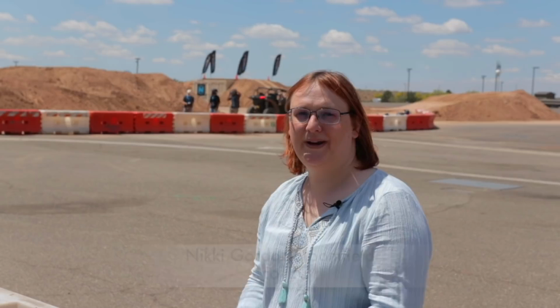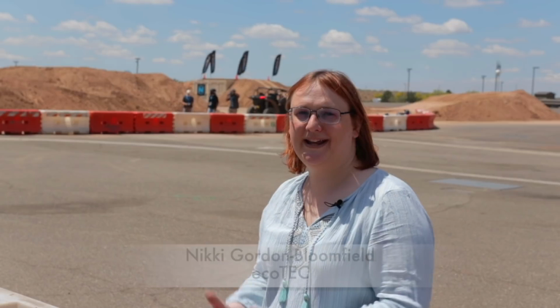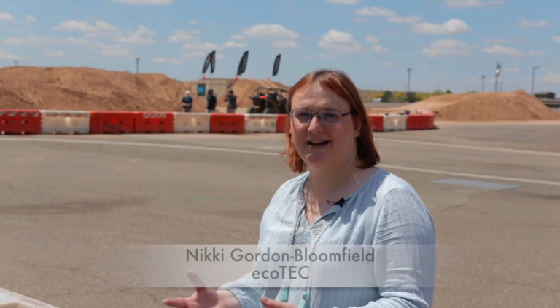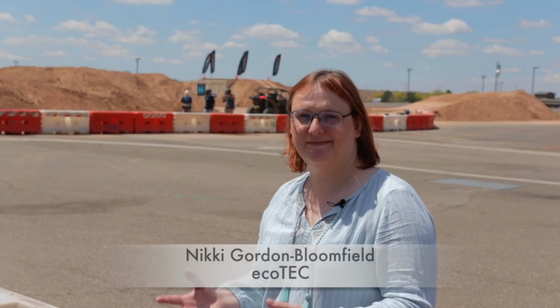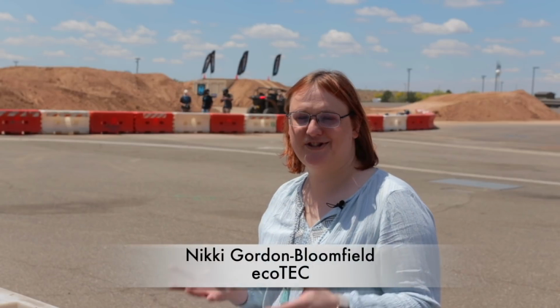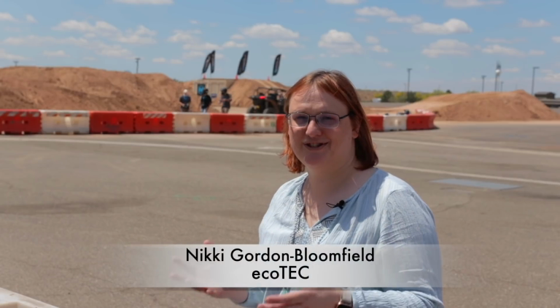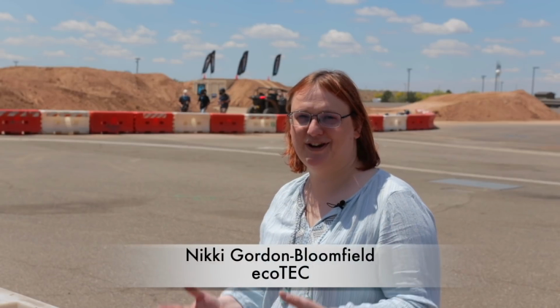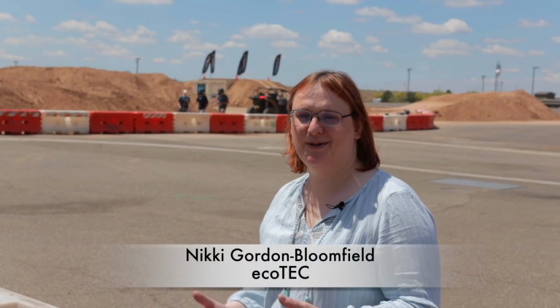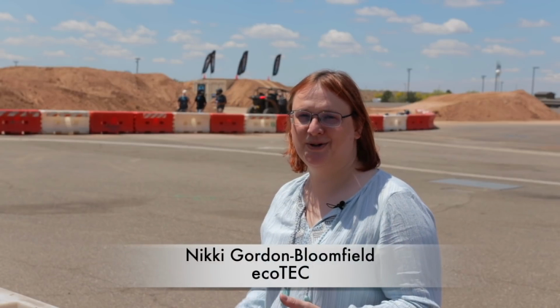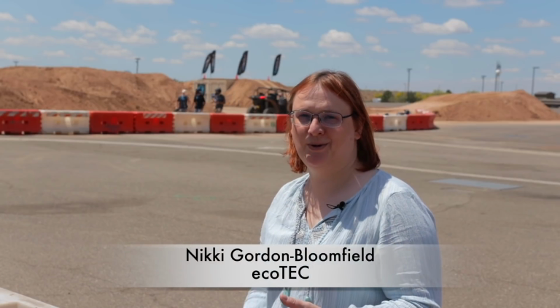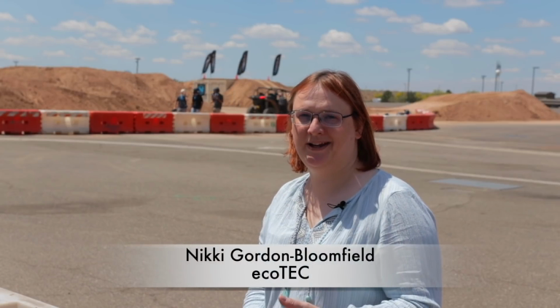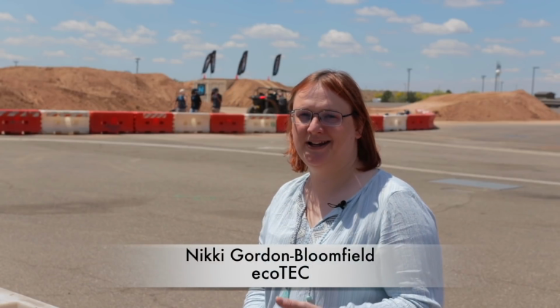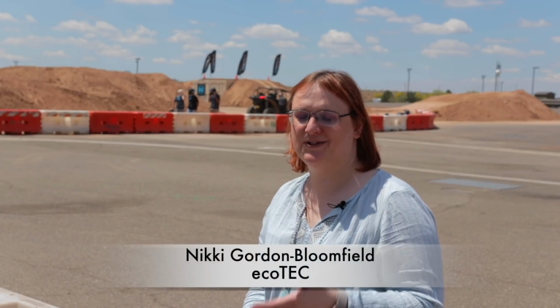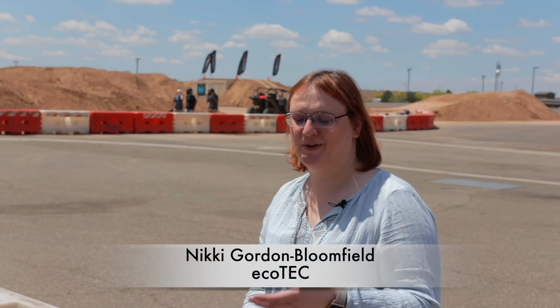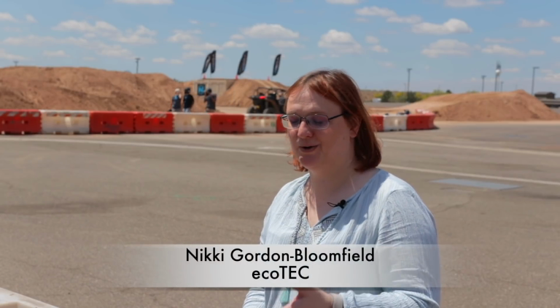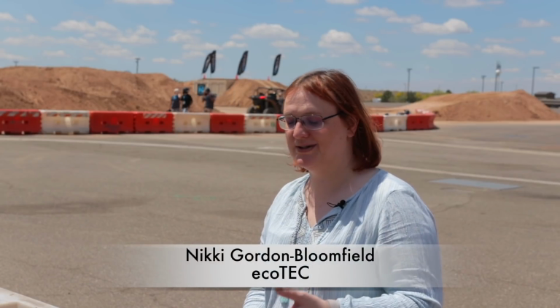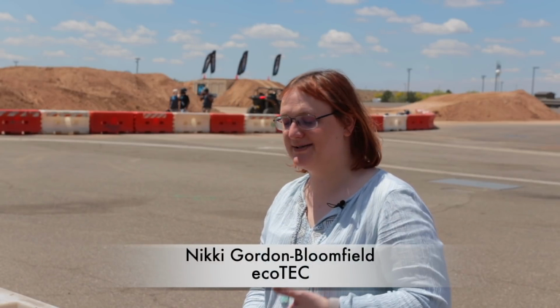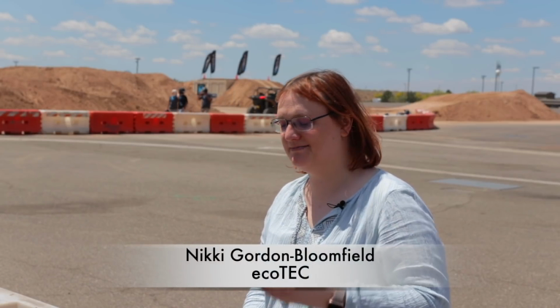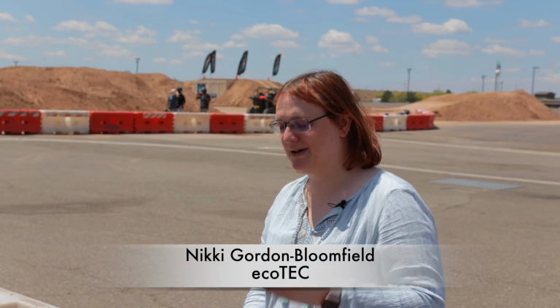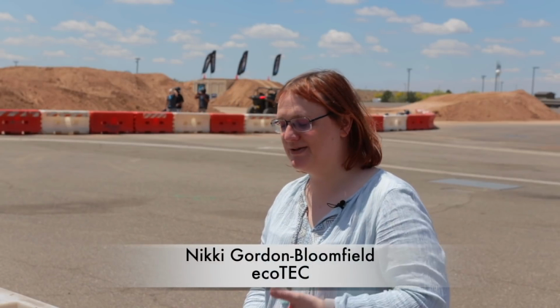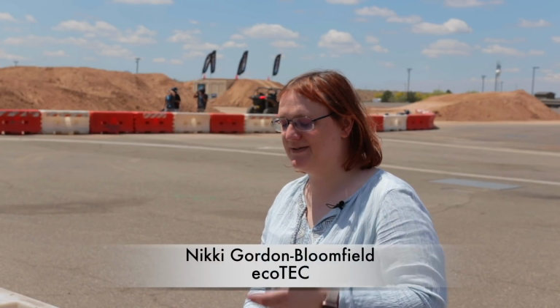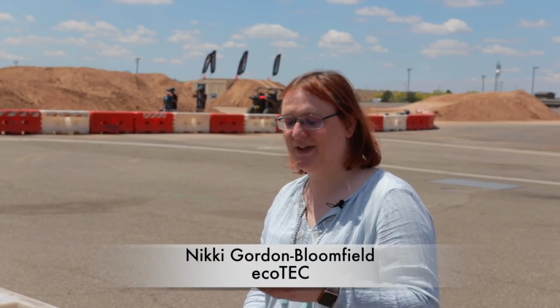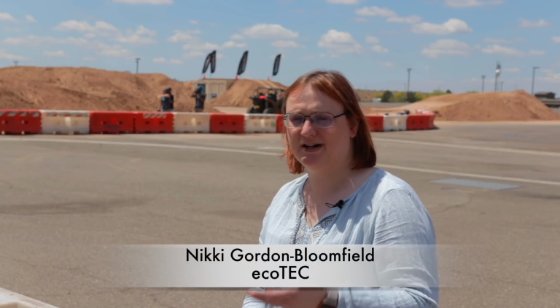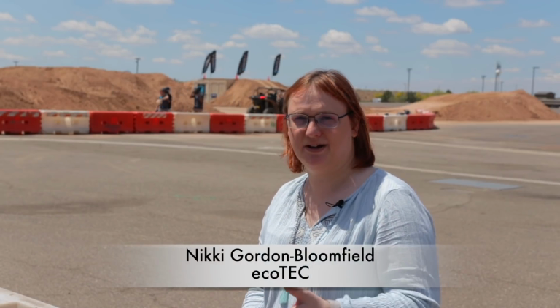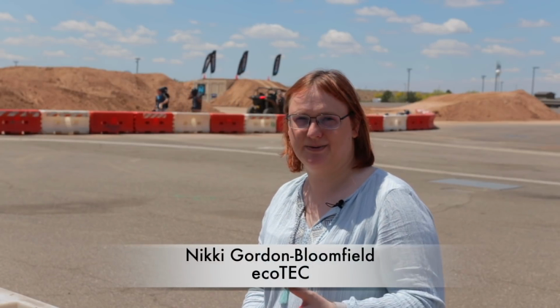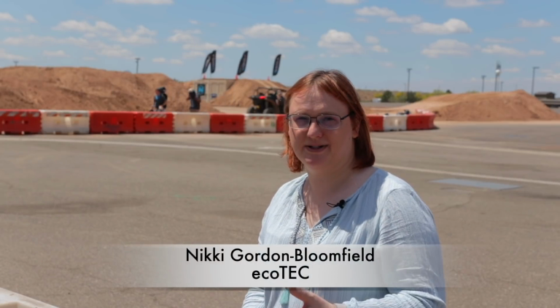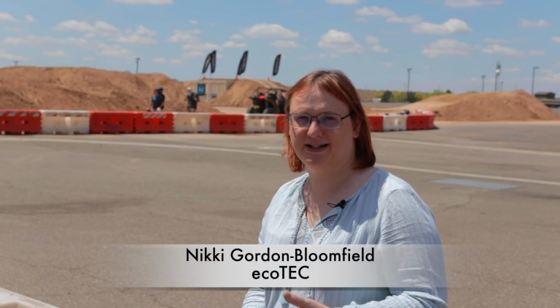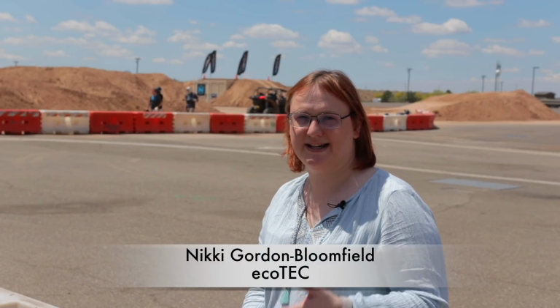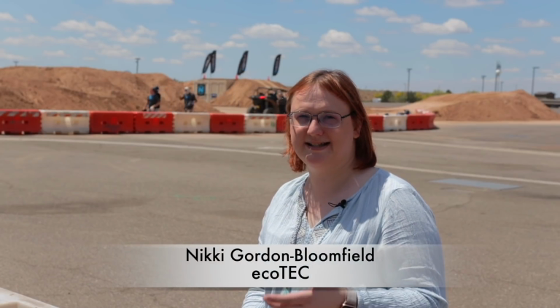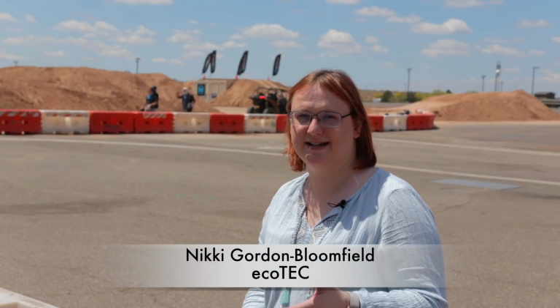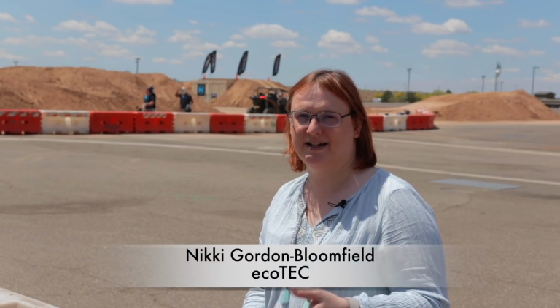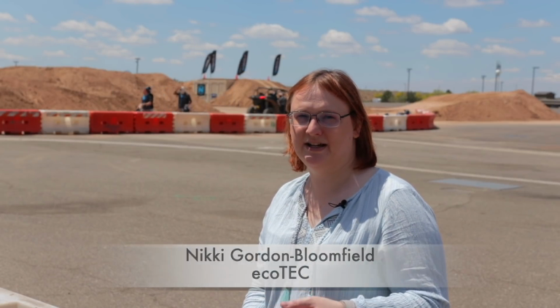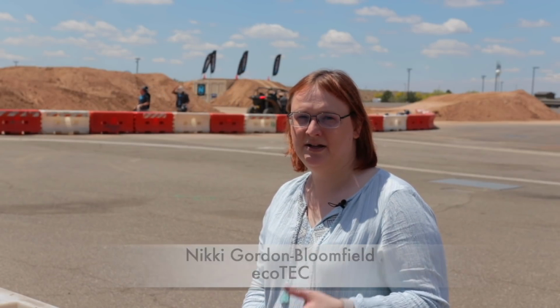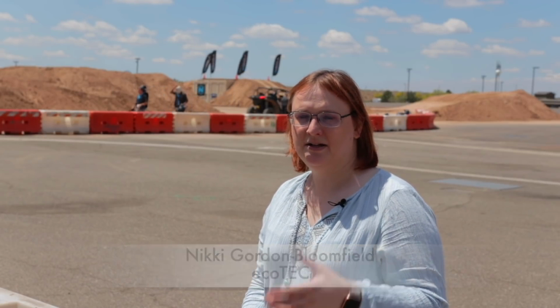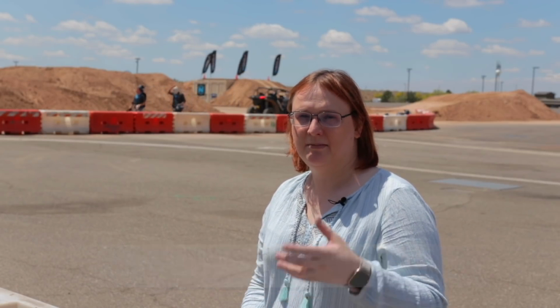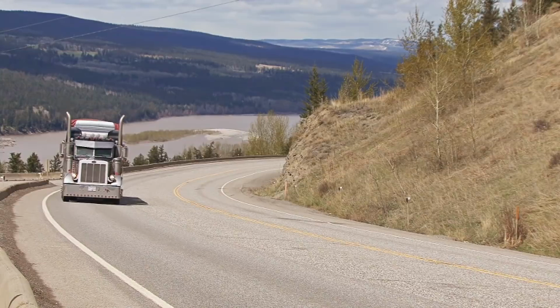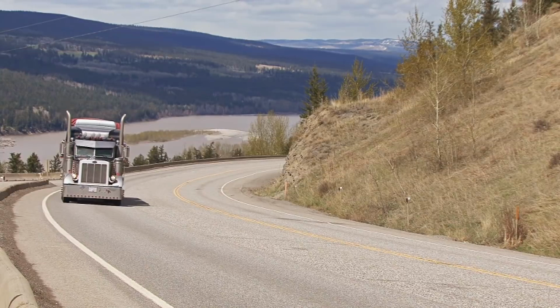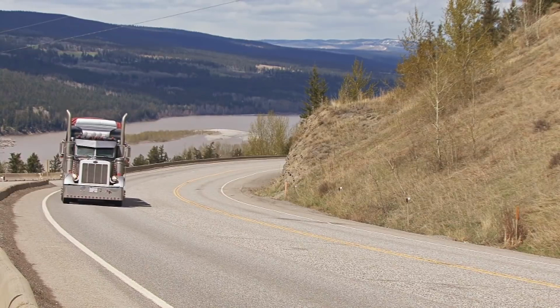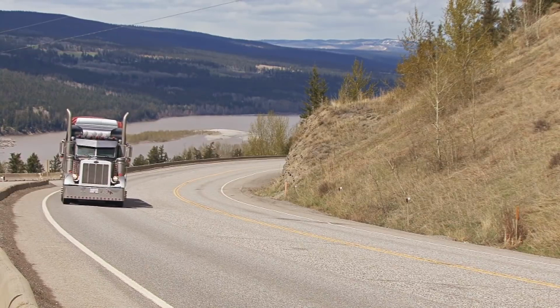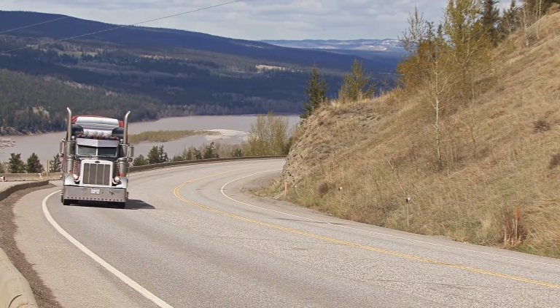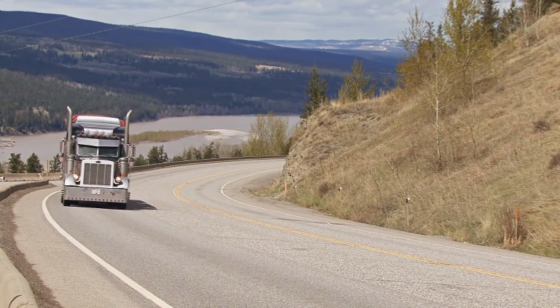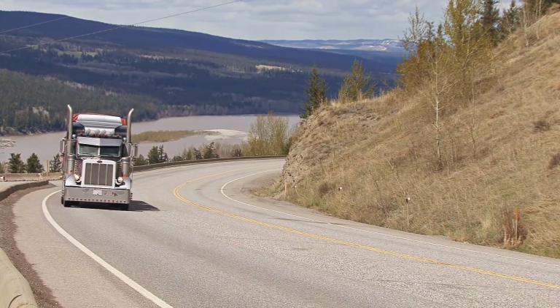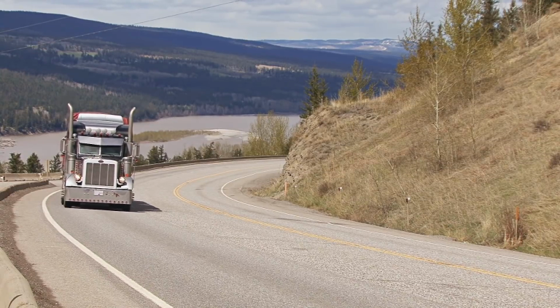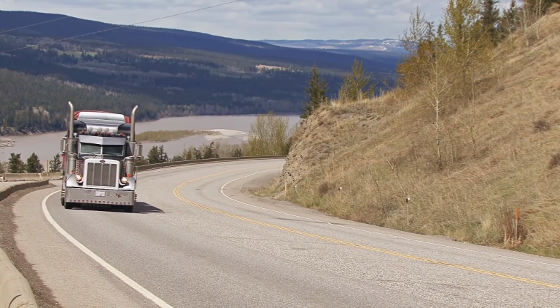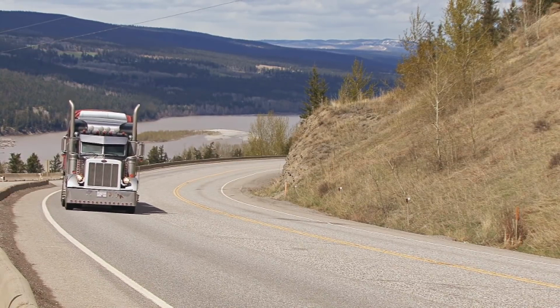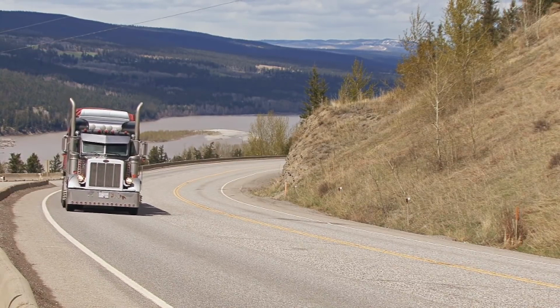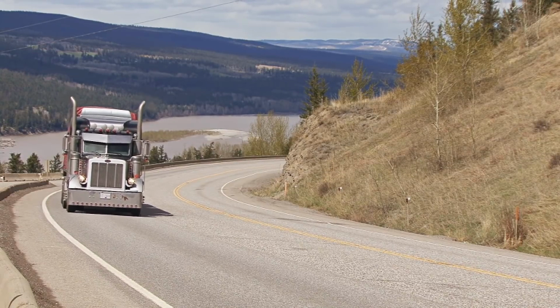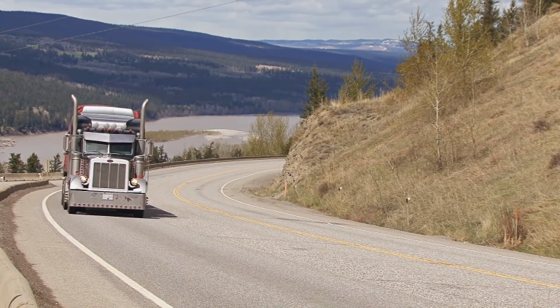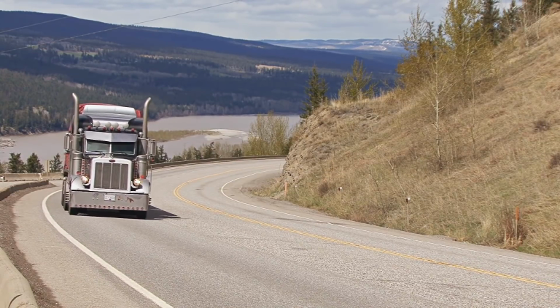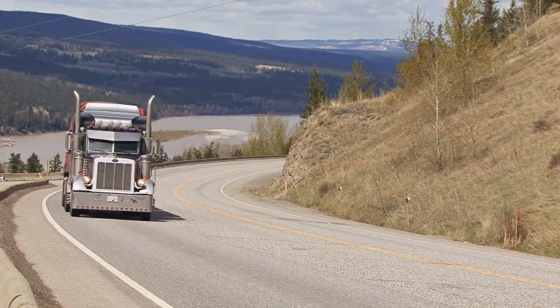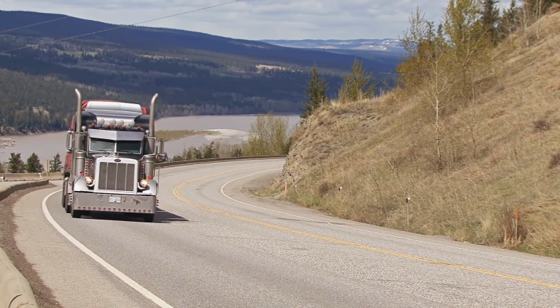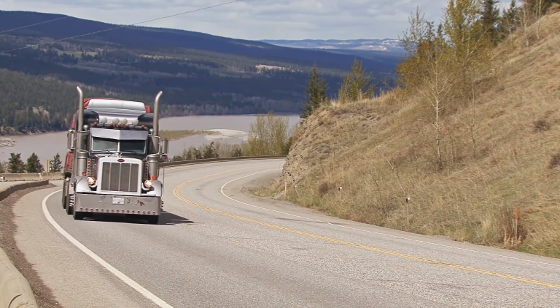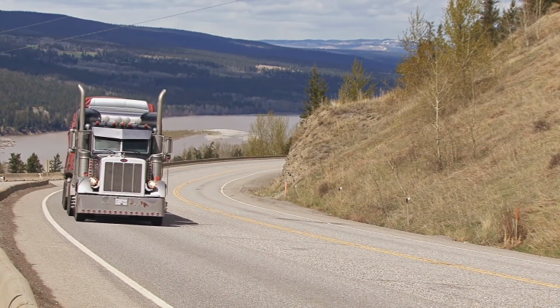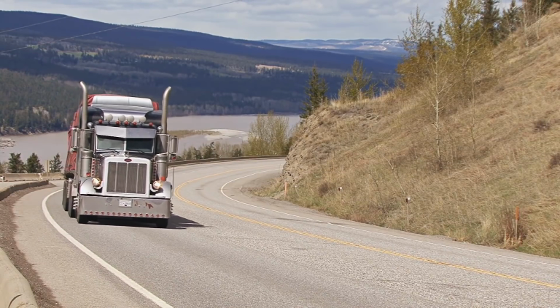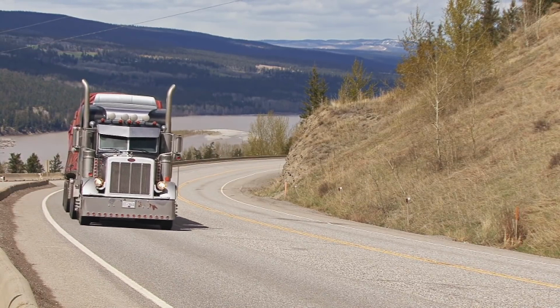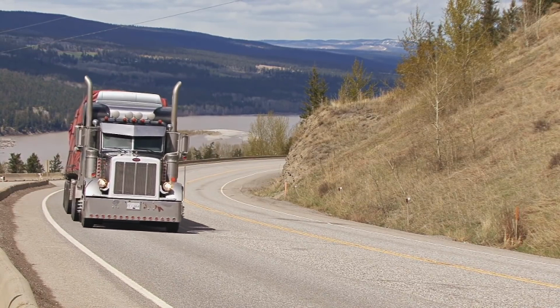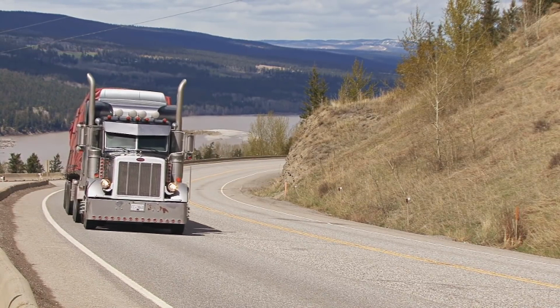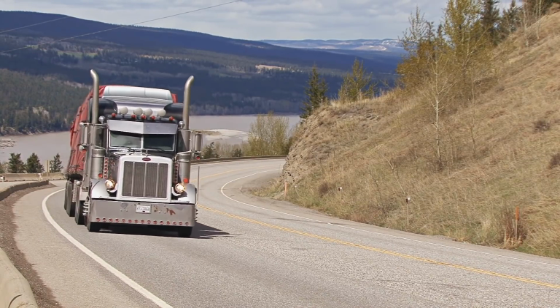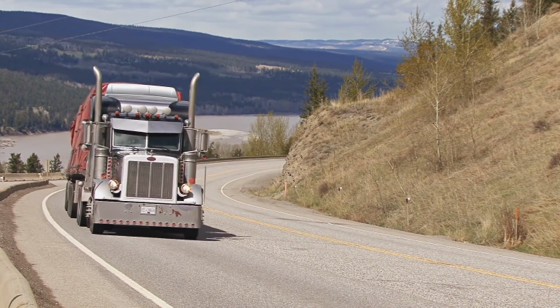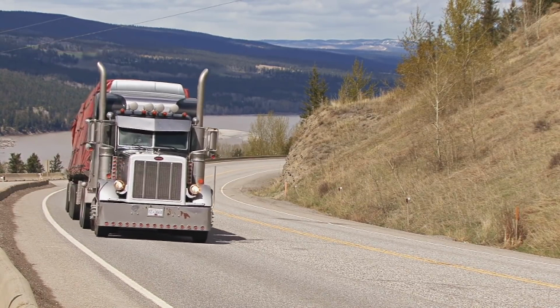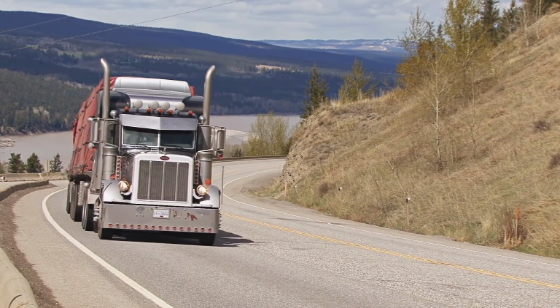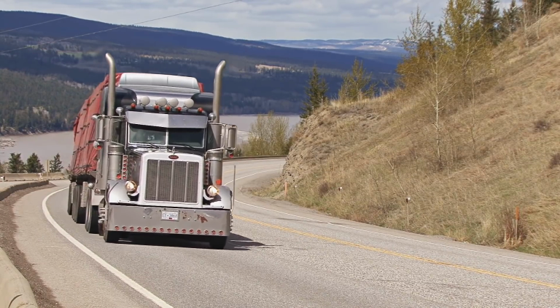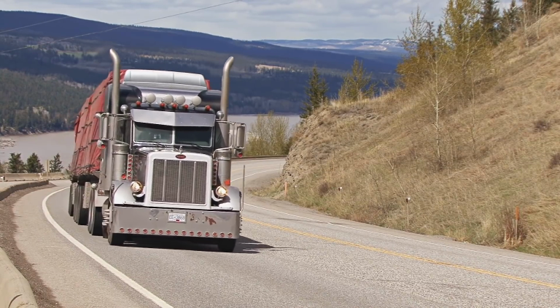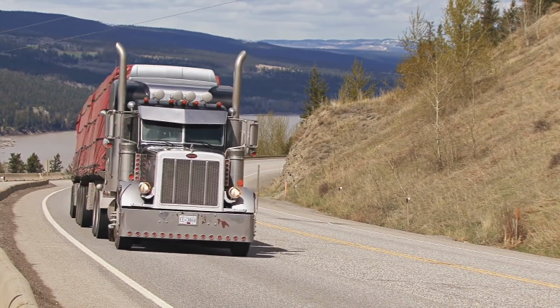When it comes to road haulage, most of the hard work is done by large Class 8 heavy hauling trucks.